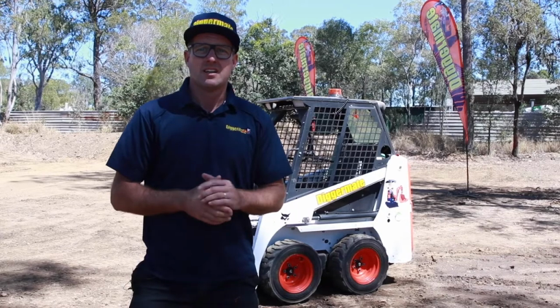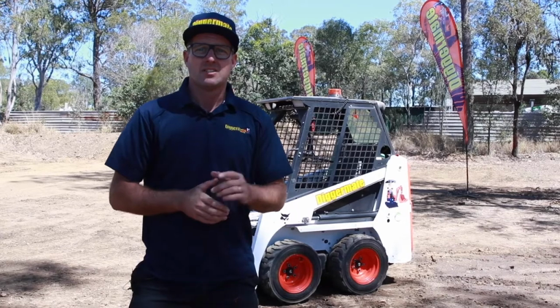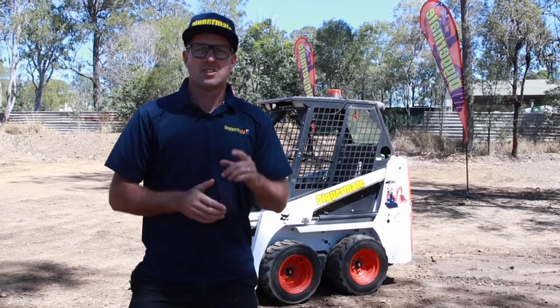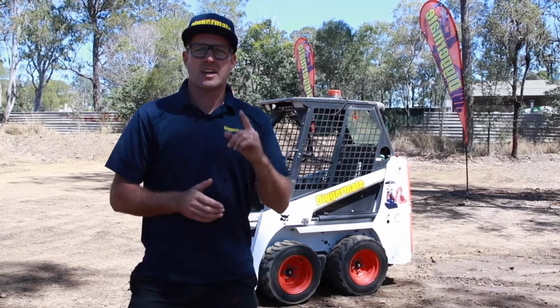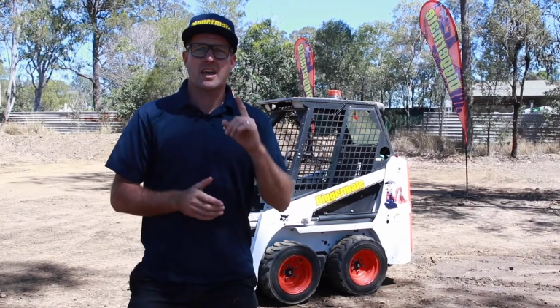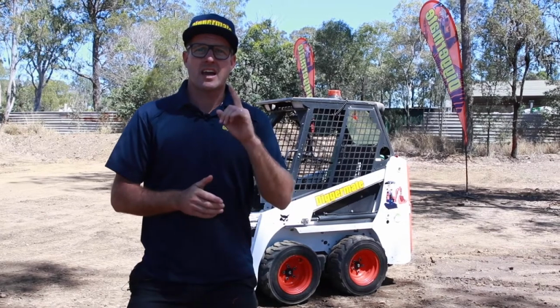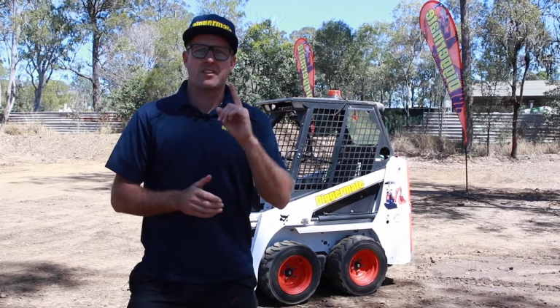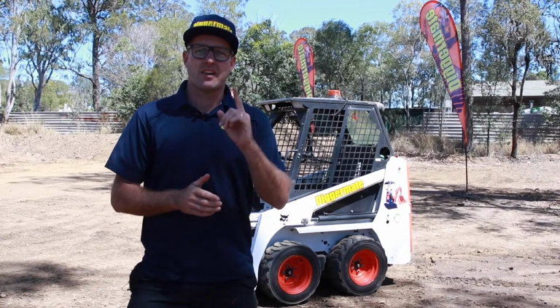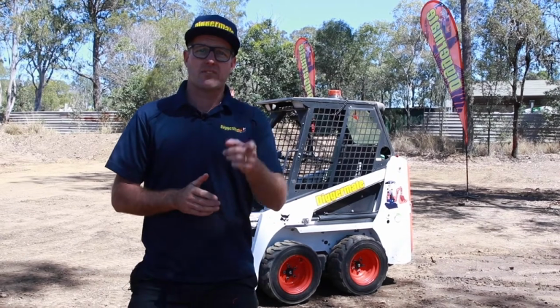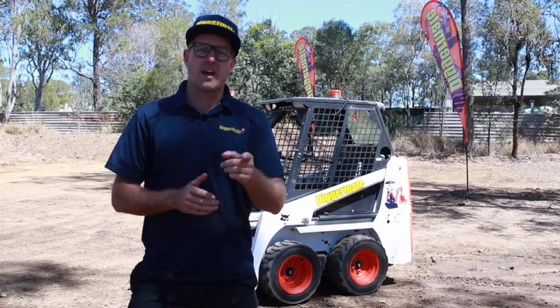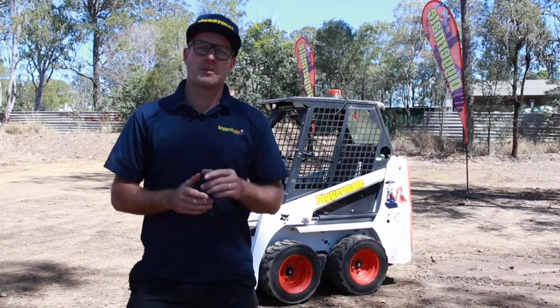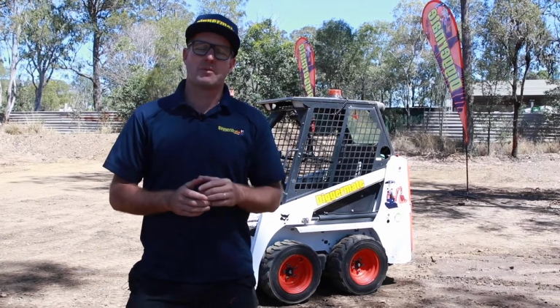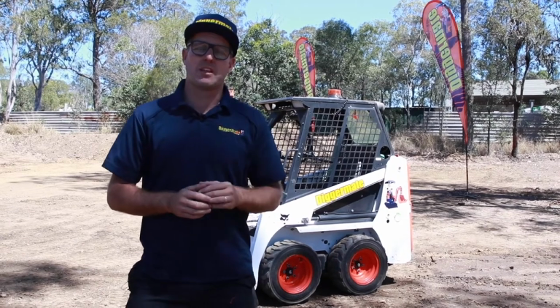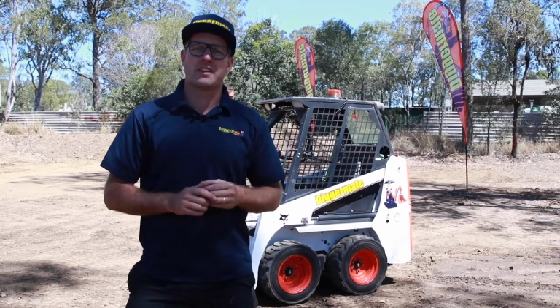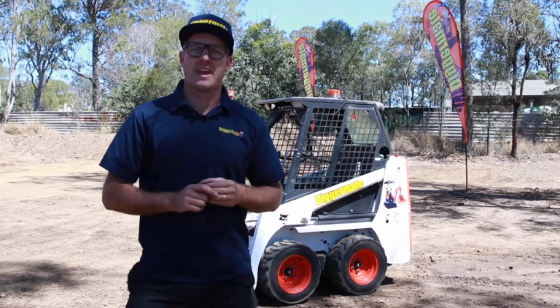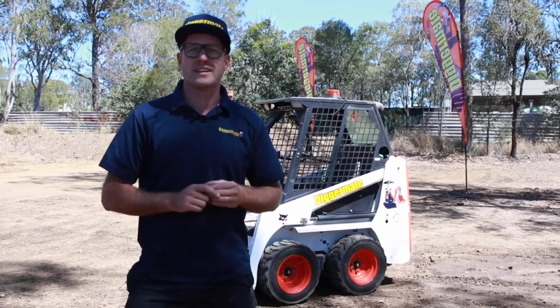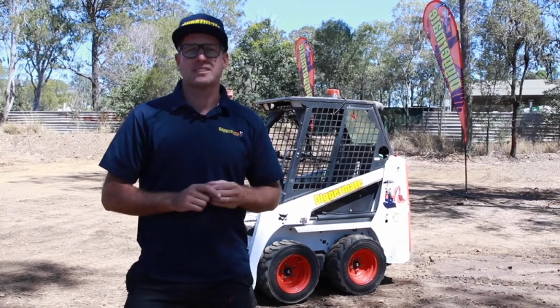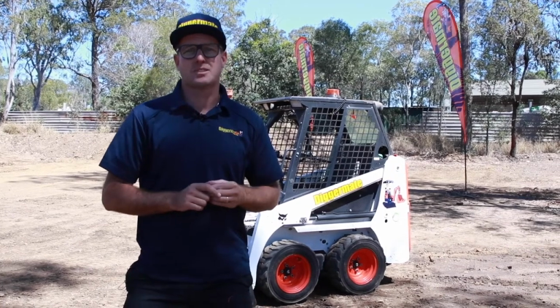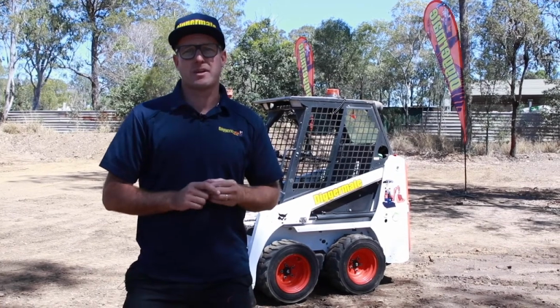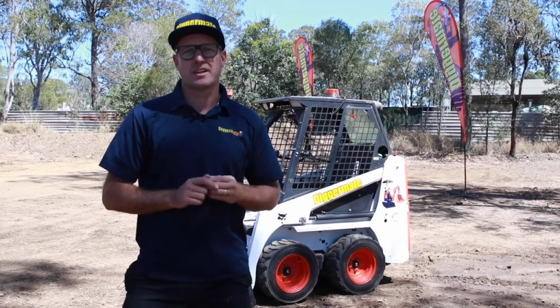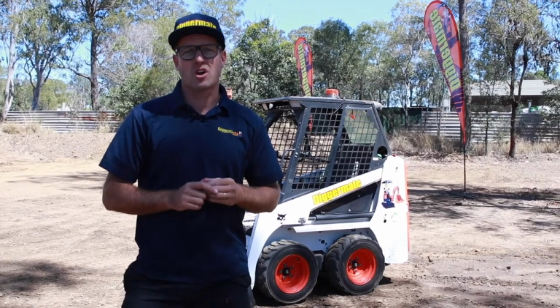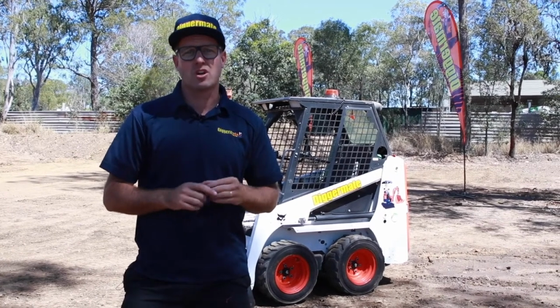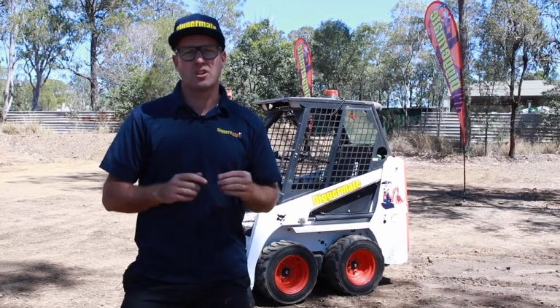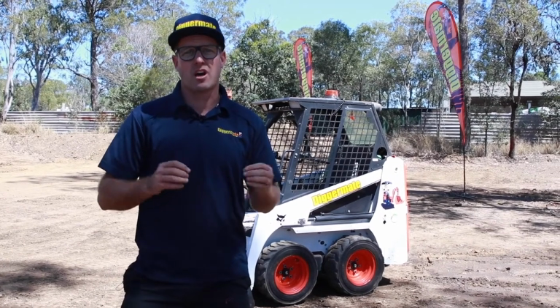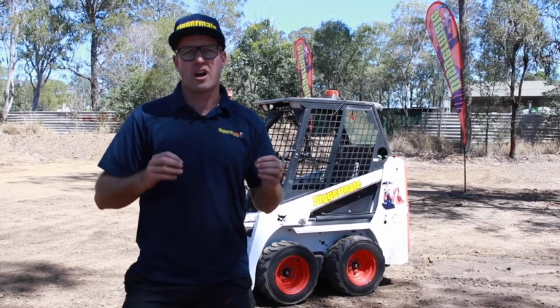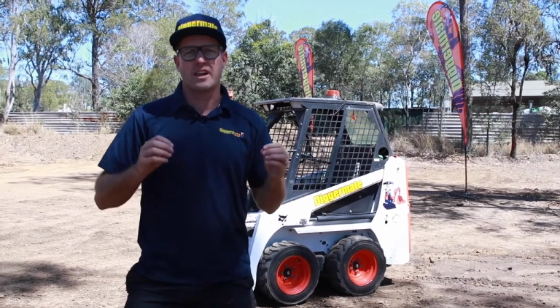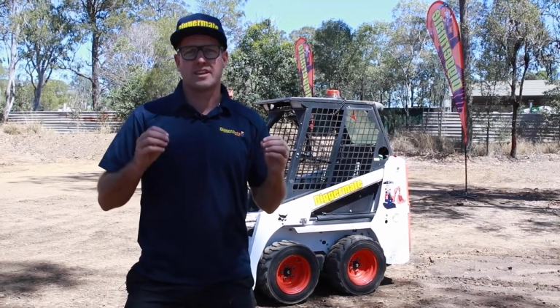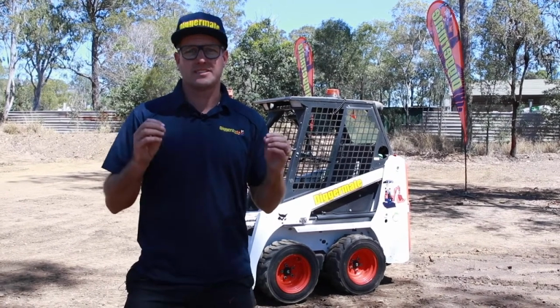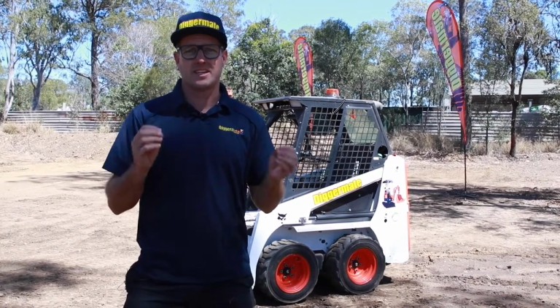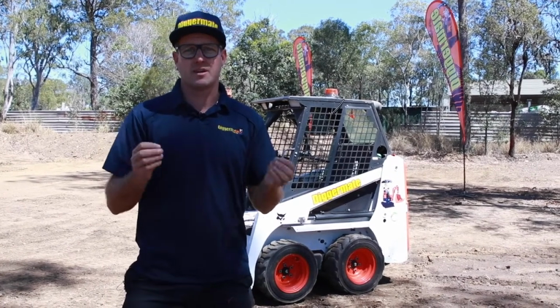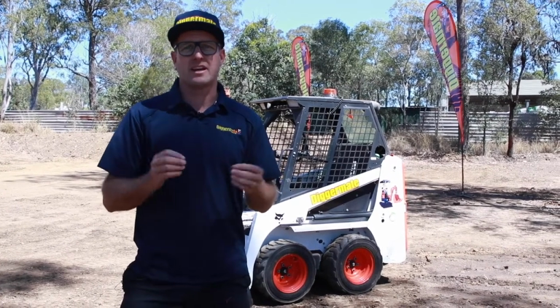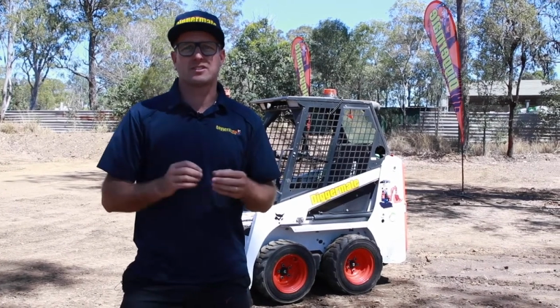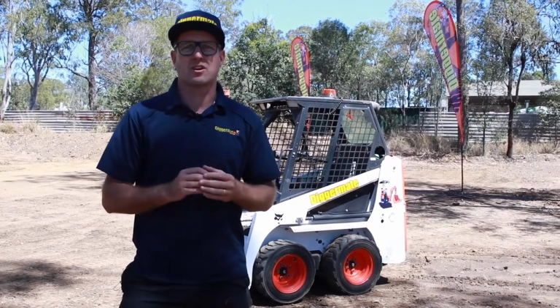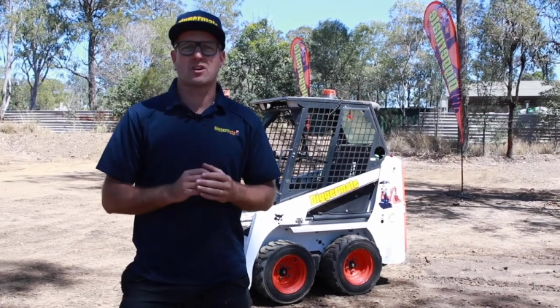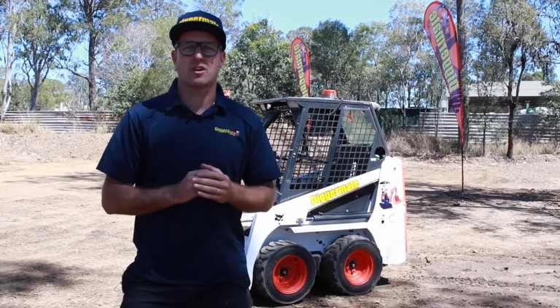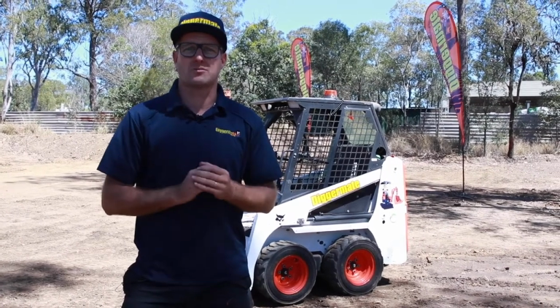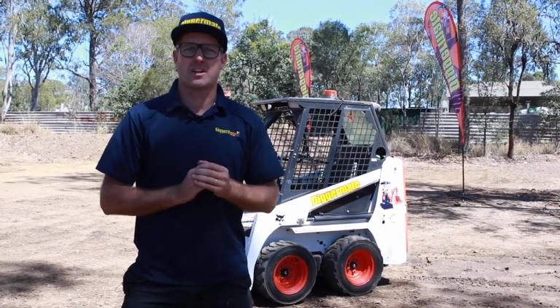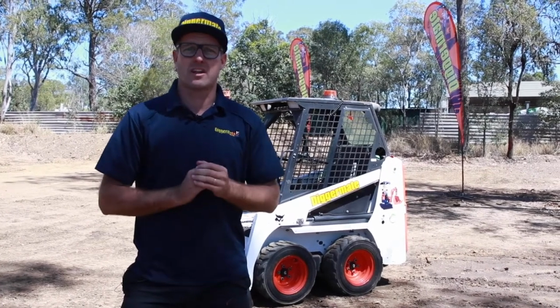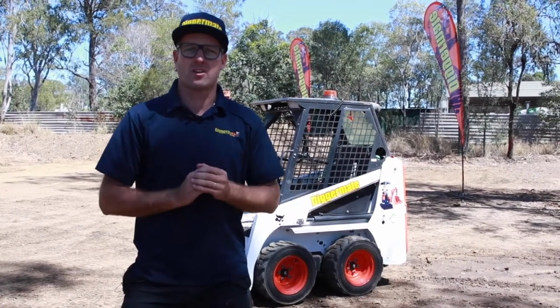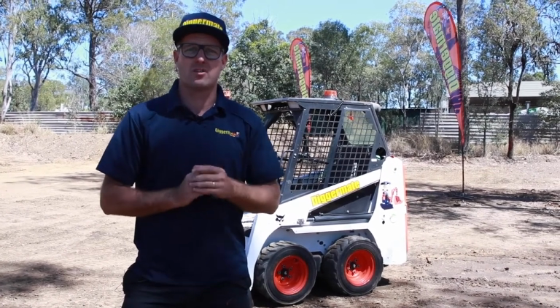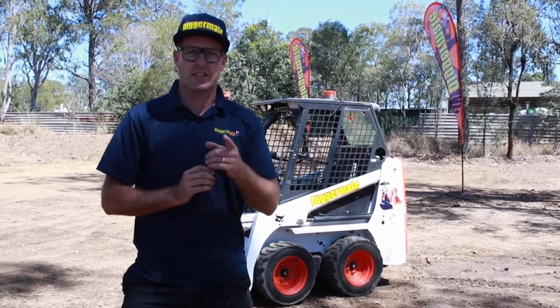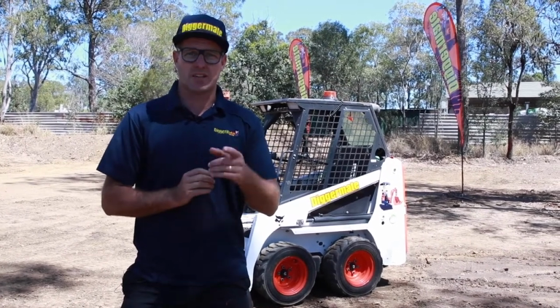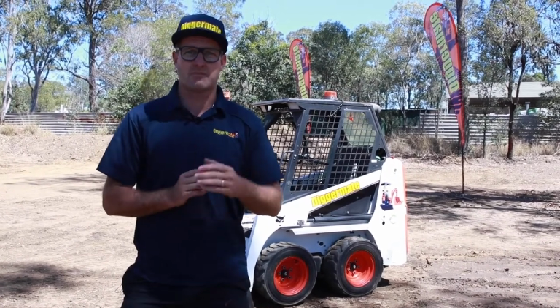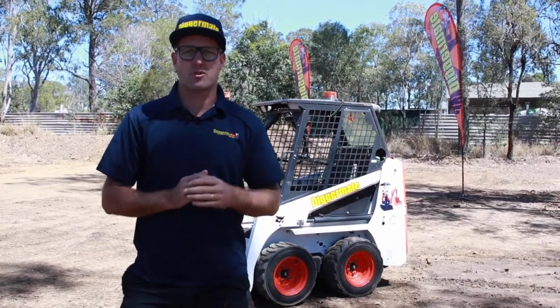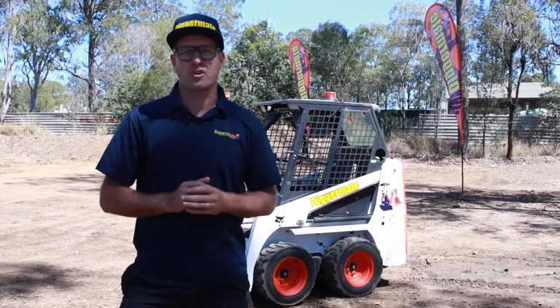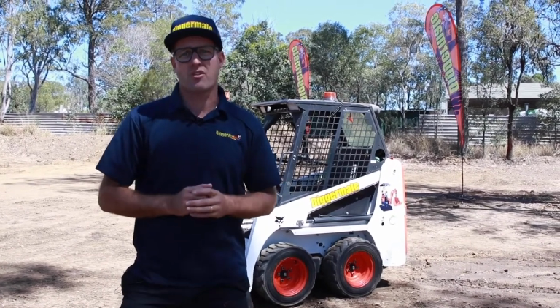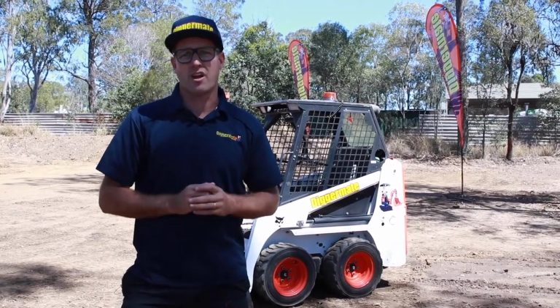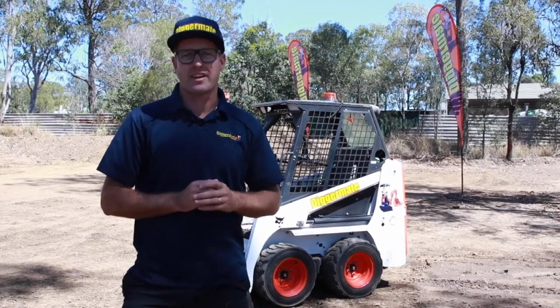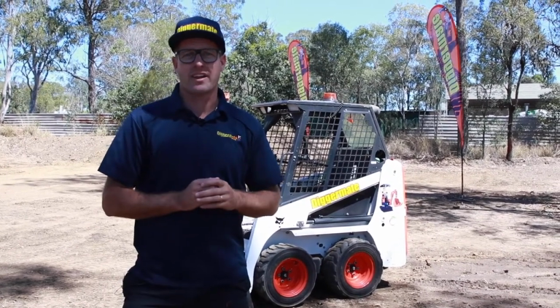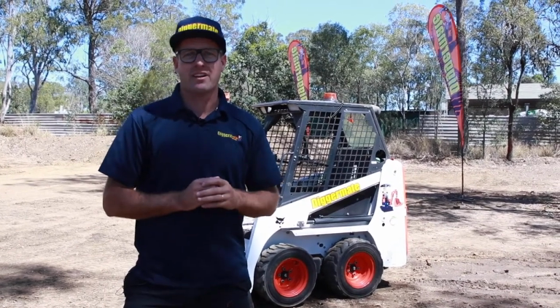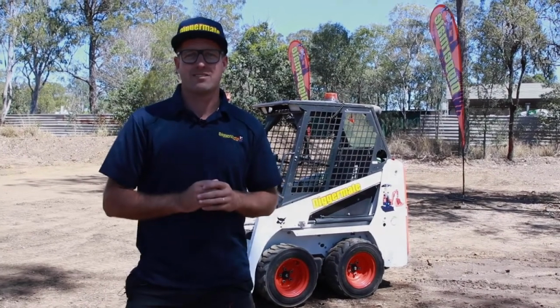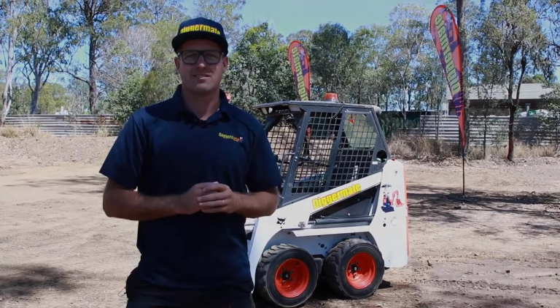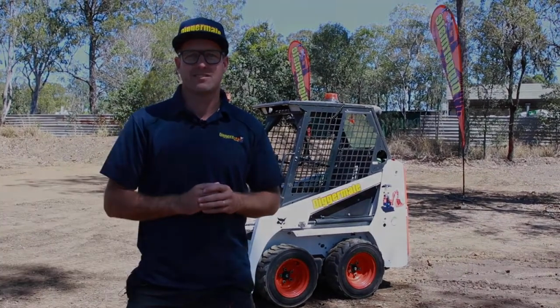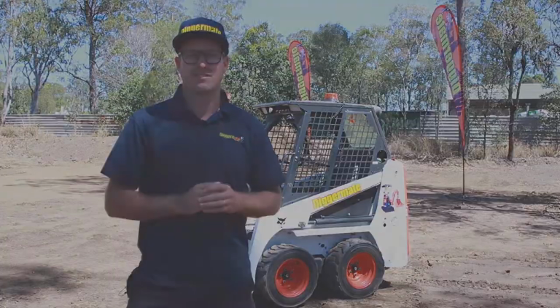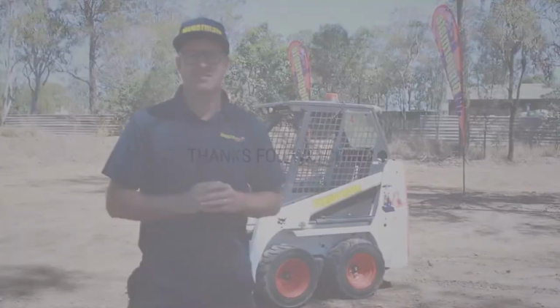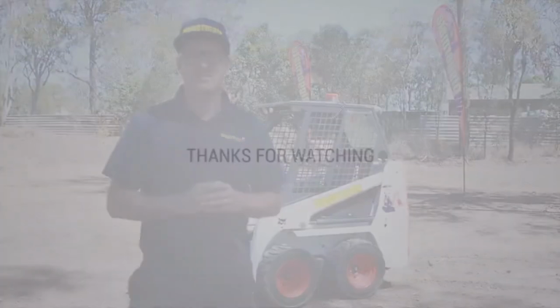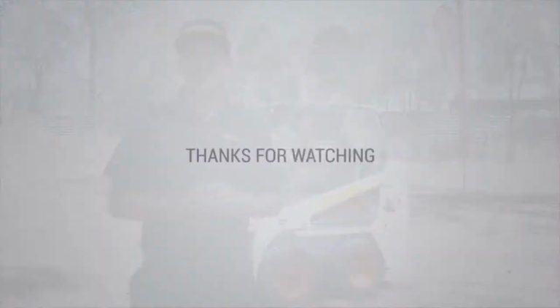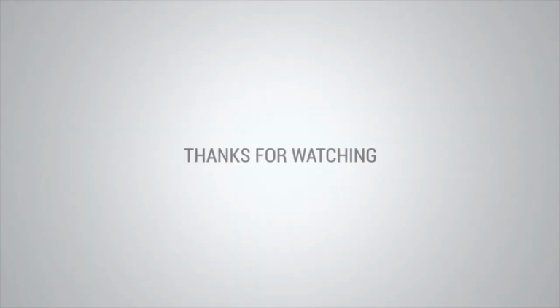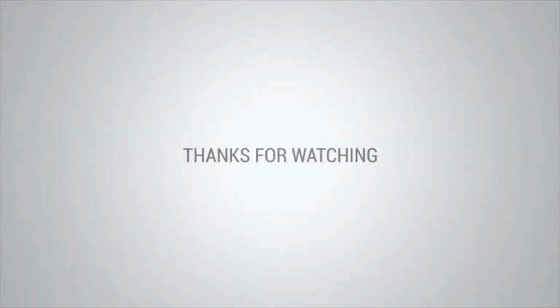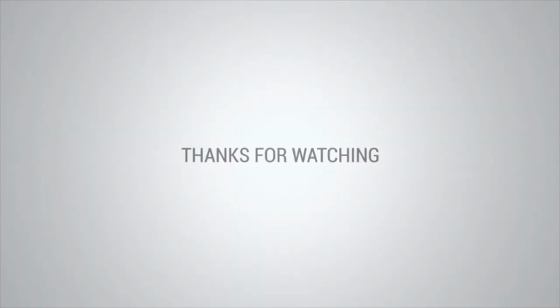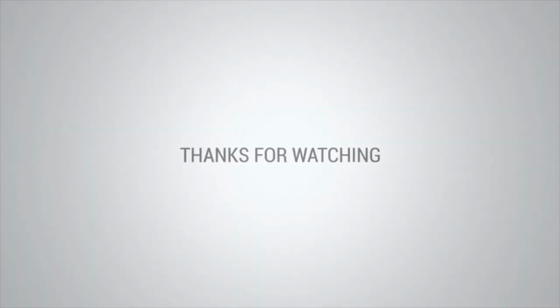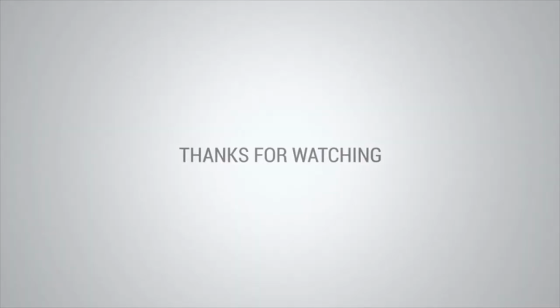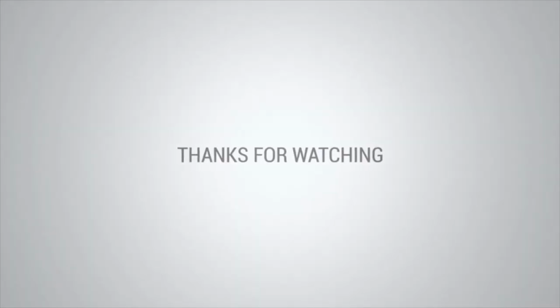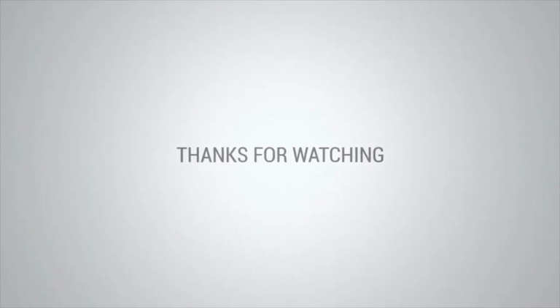The Bobcat S70 is available at most locations around Australia. Check out the availability and specs online at diggermate.com.au and you can book it right now. Thanks for watching.